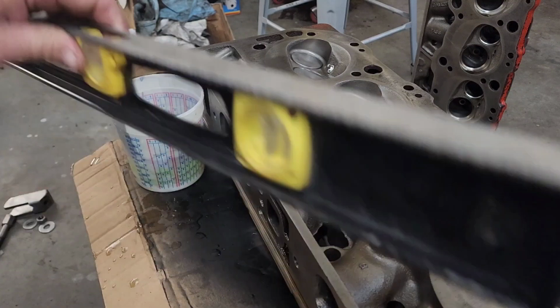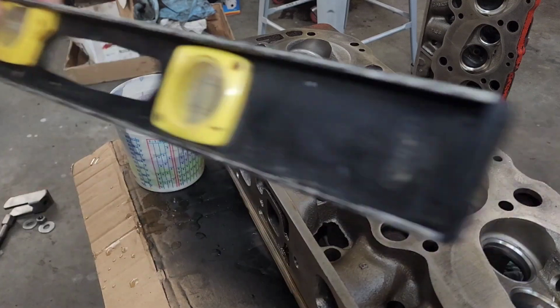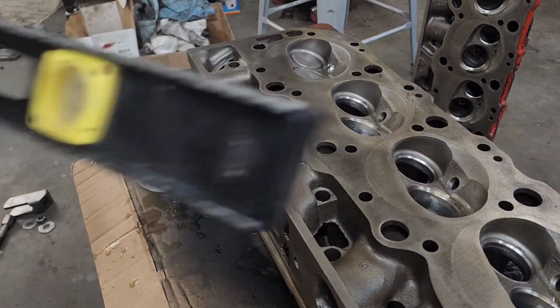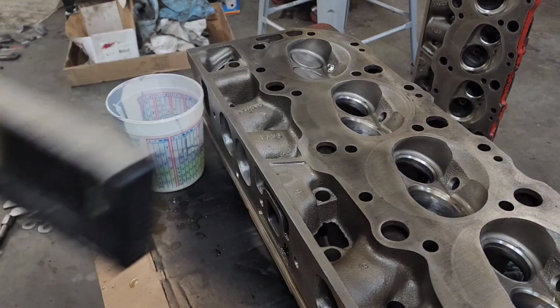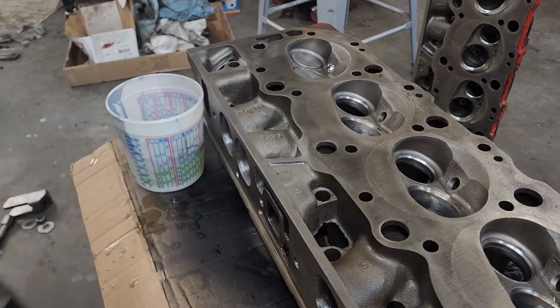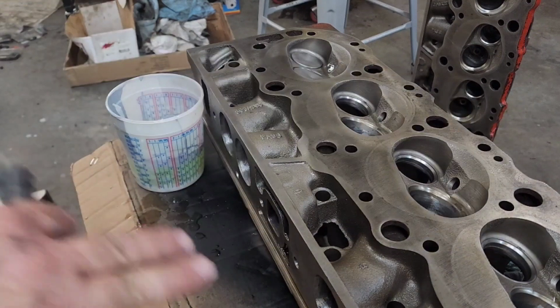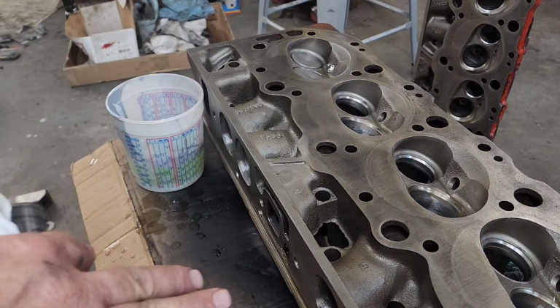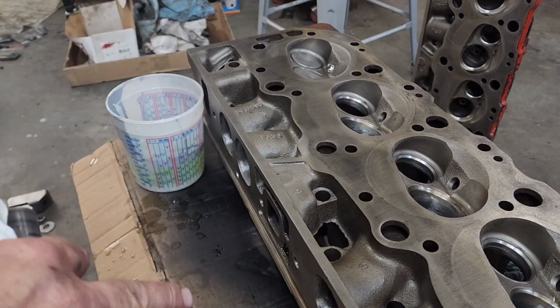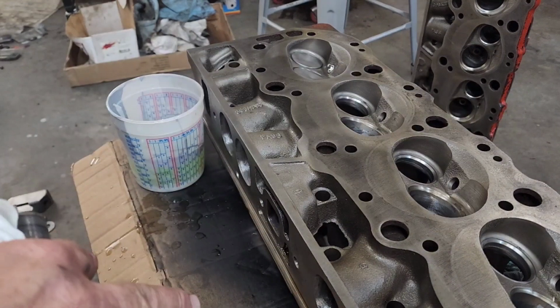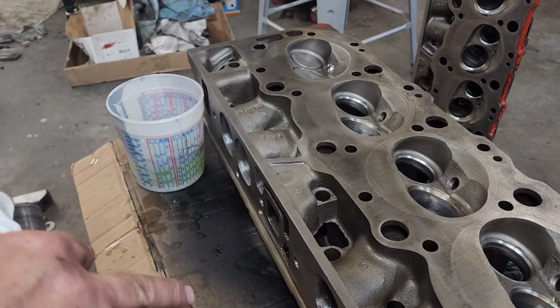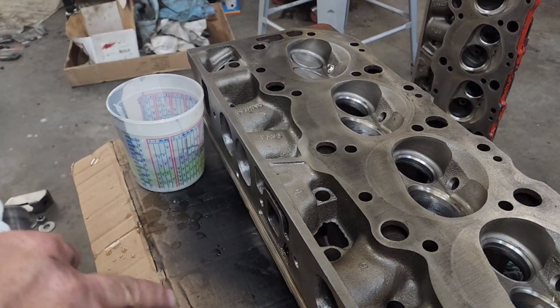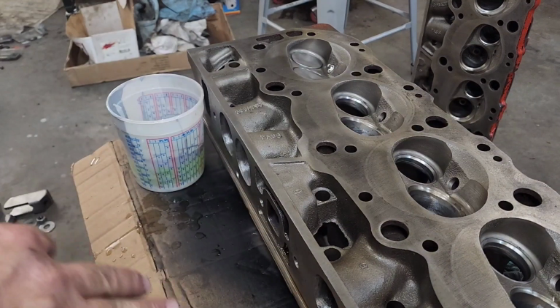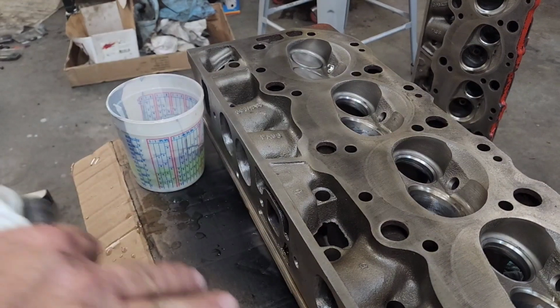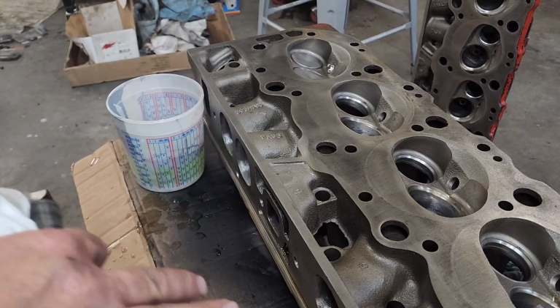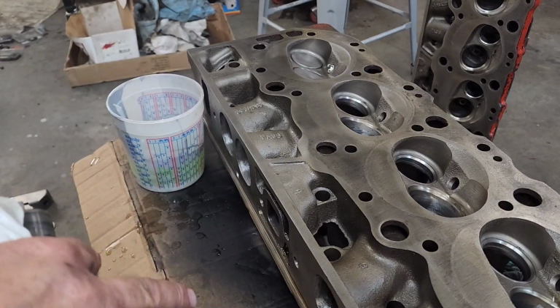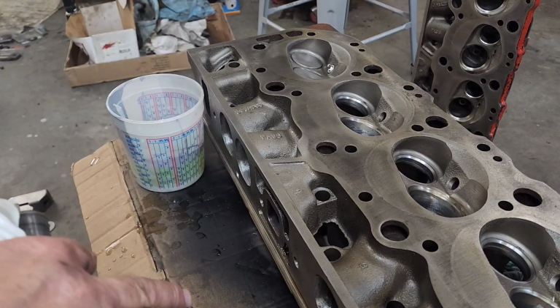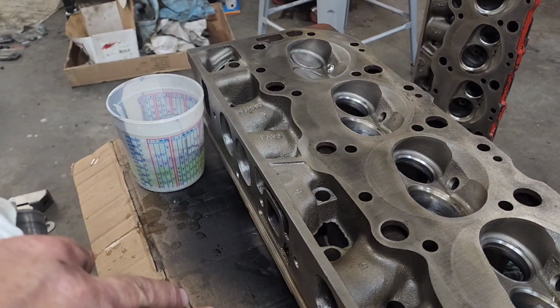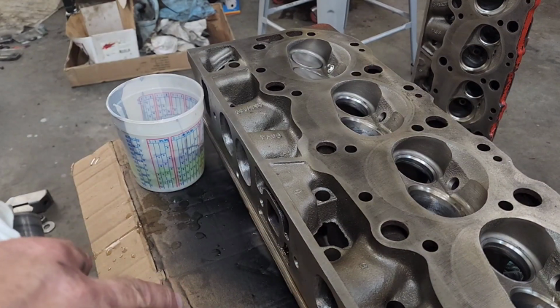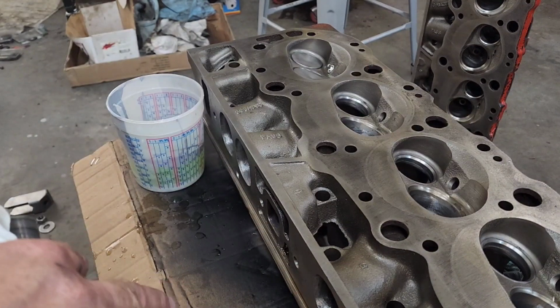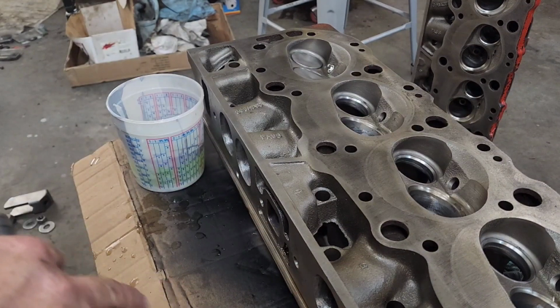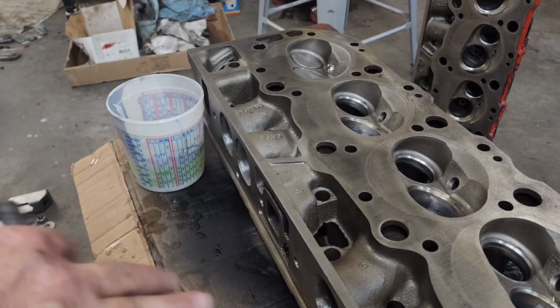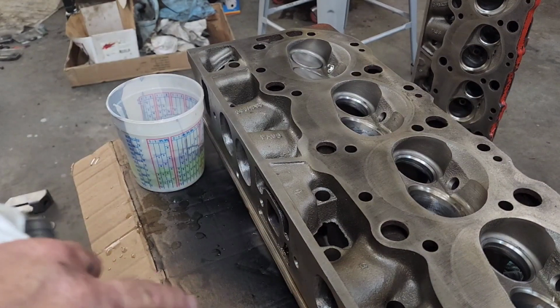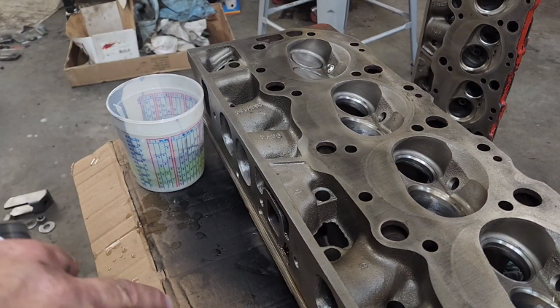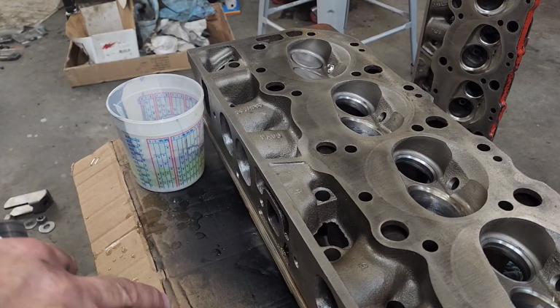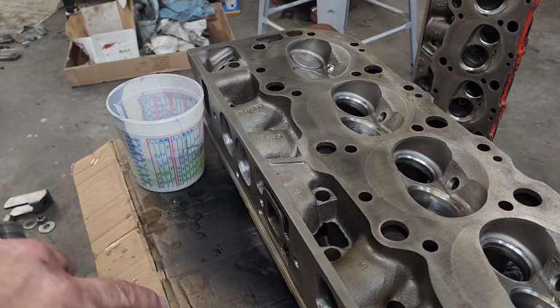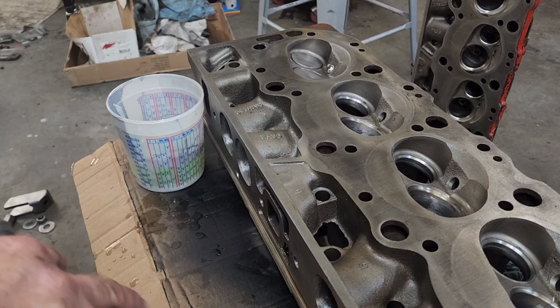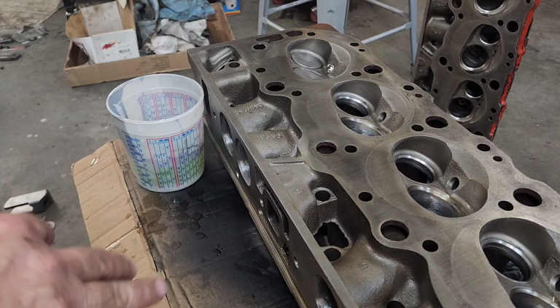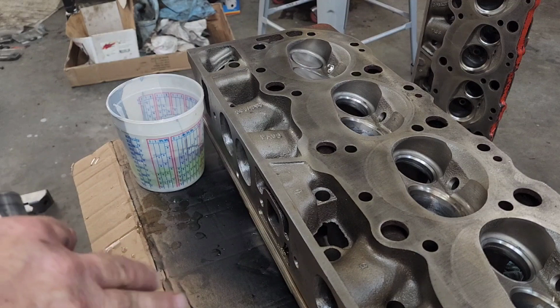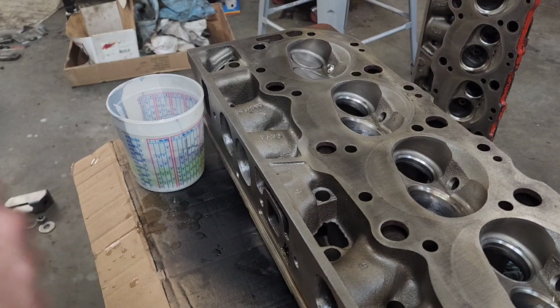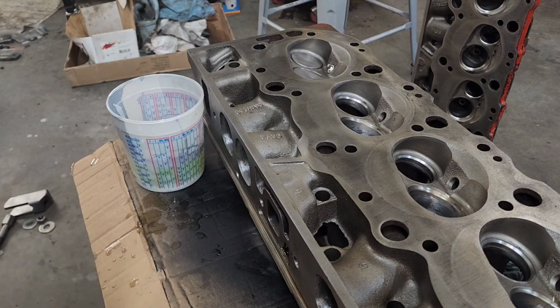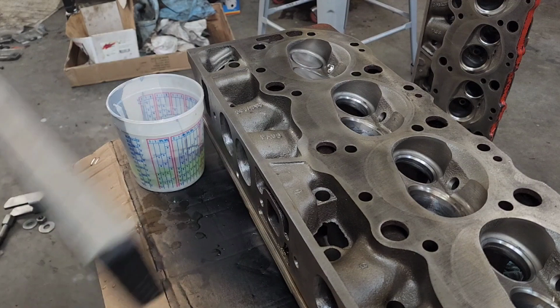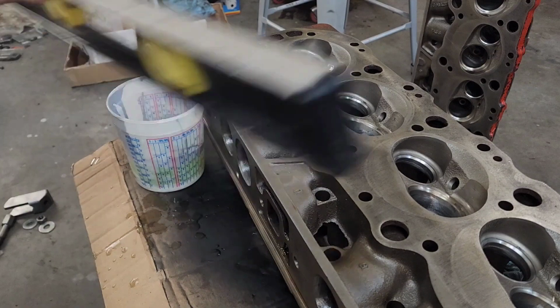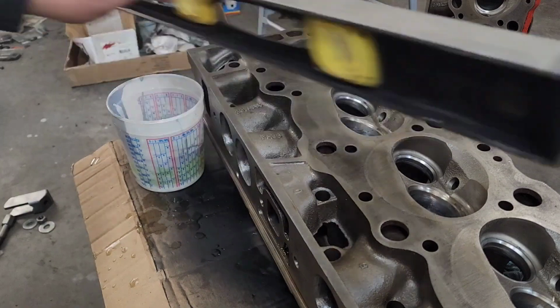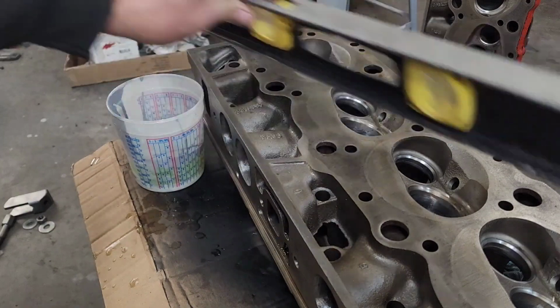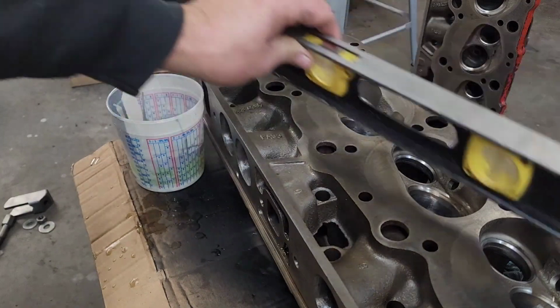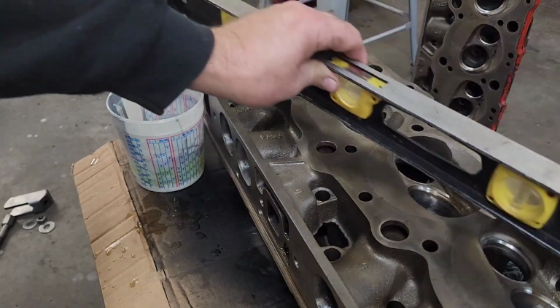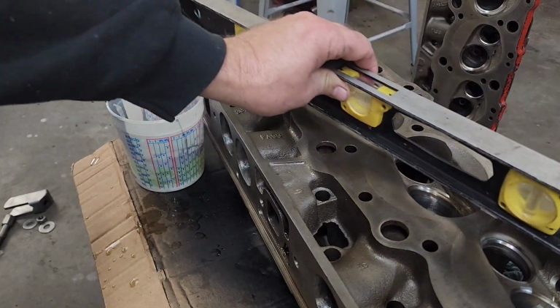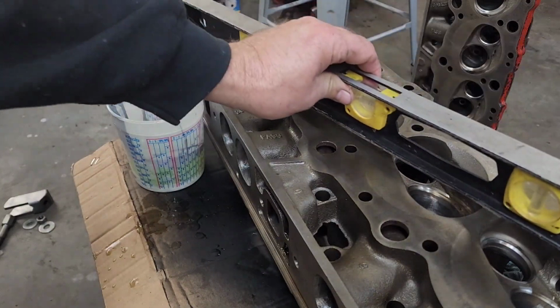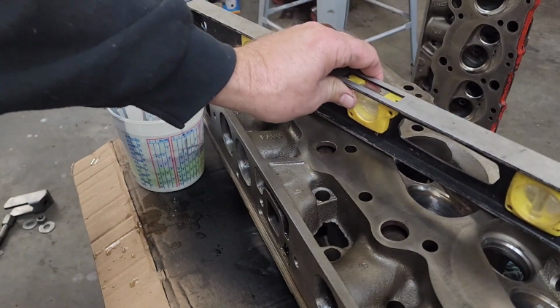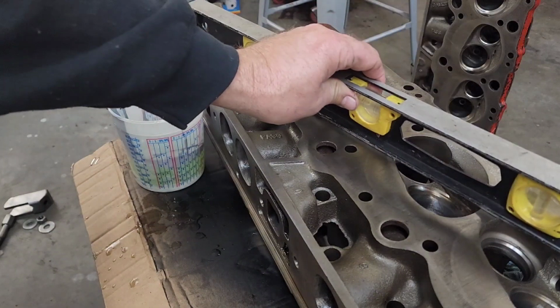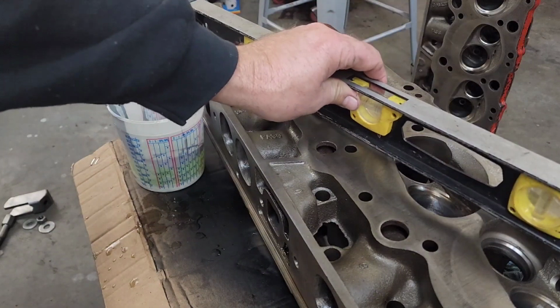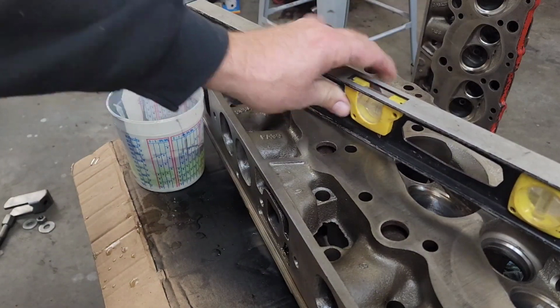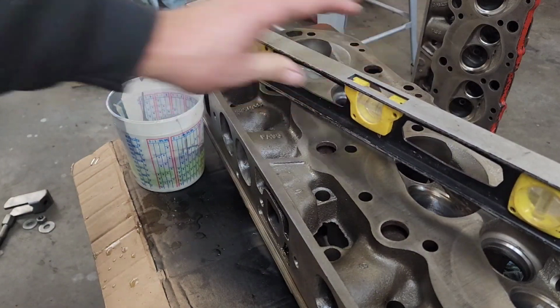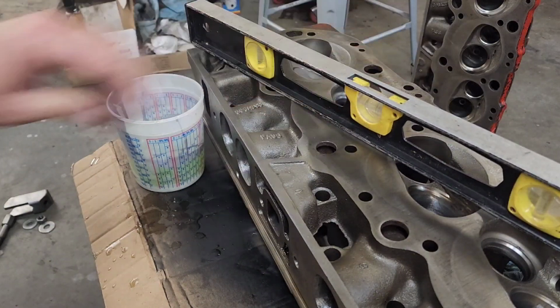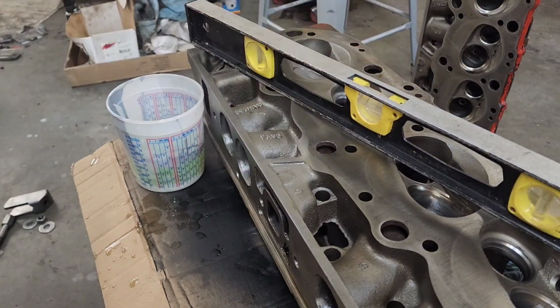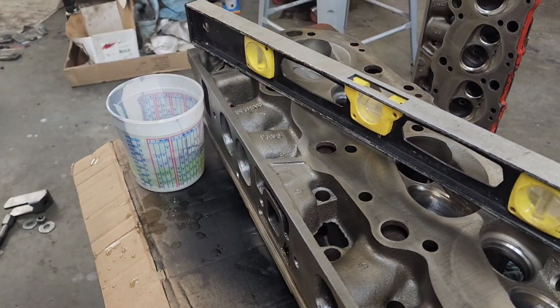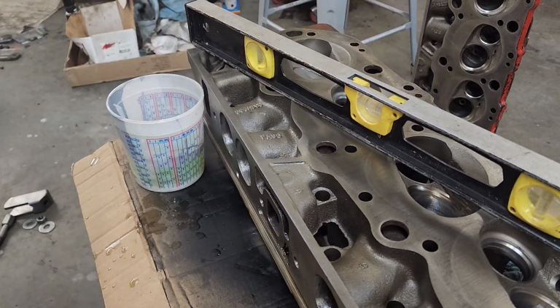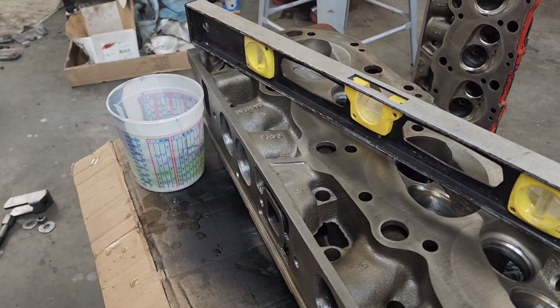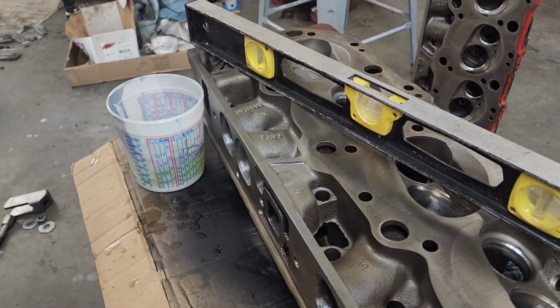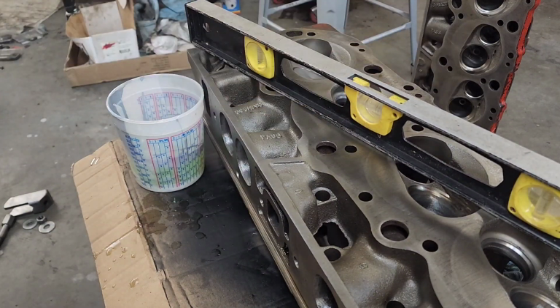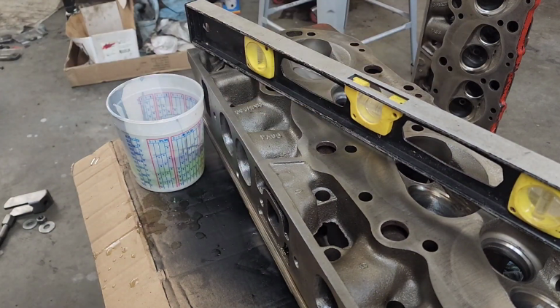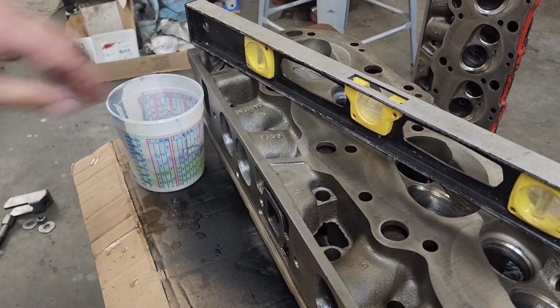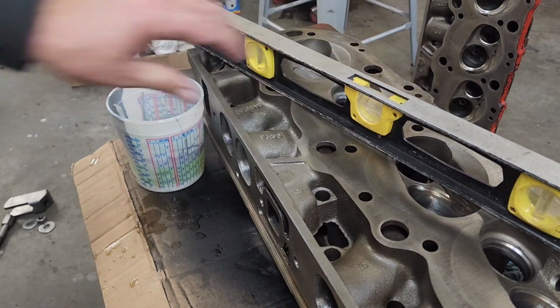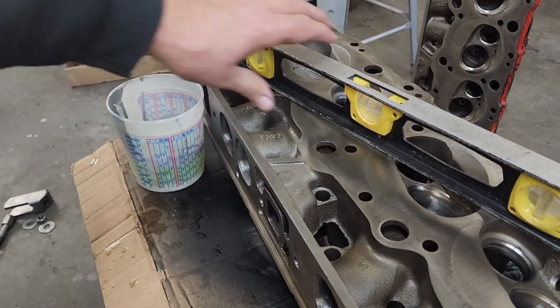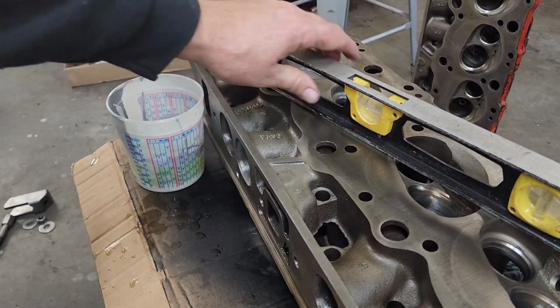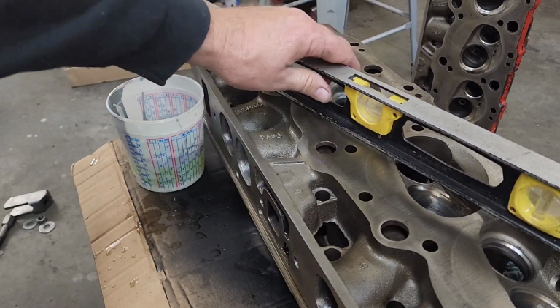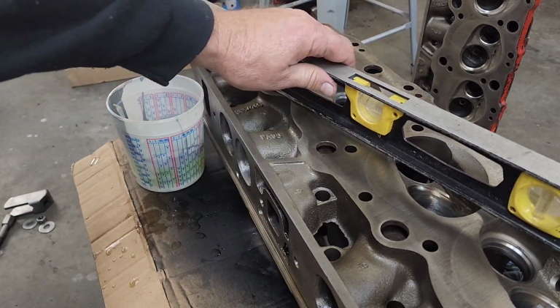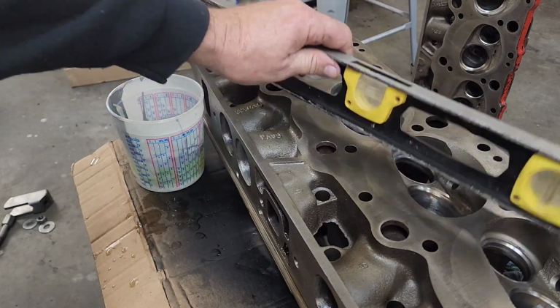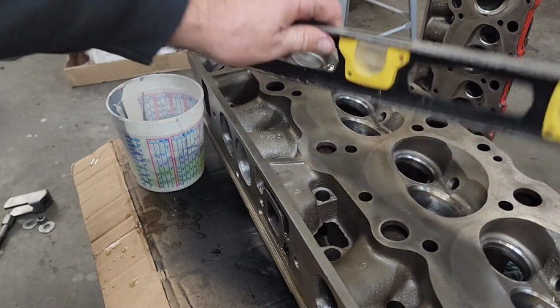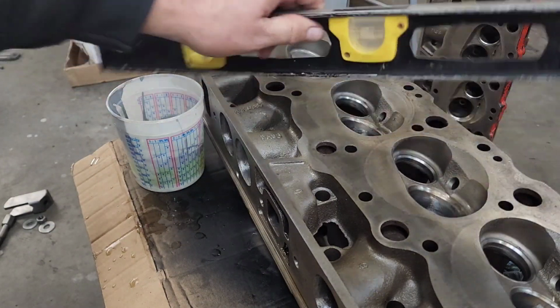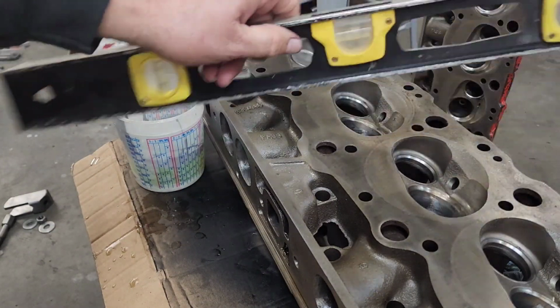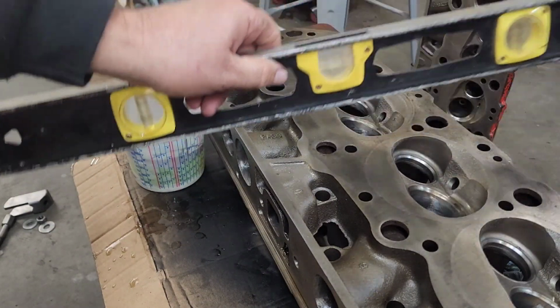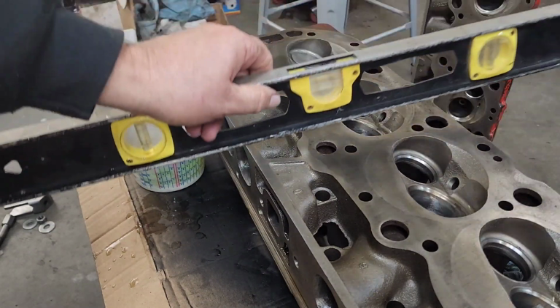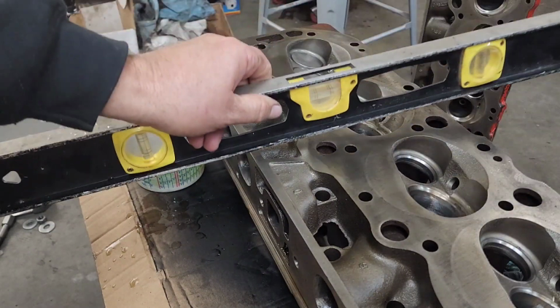What I do is I shim the head on a bench so that it's setting reasonably level — very close to level.